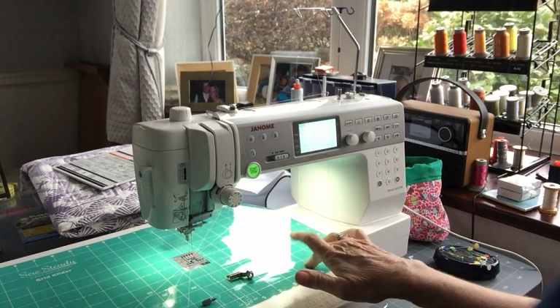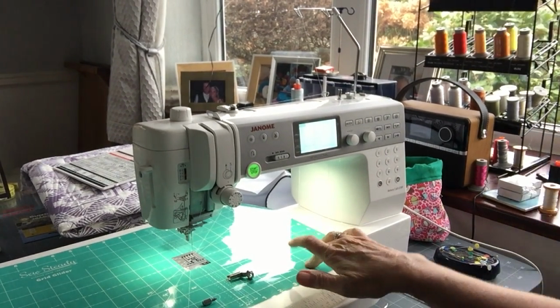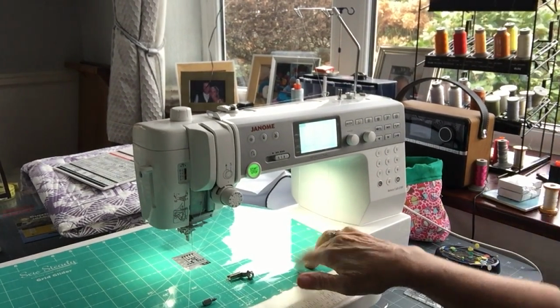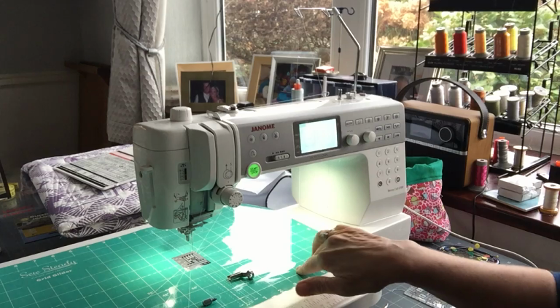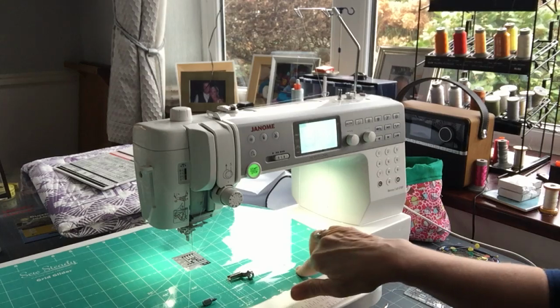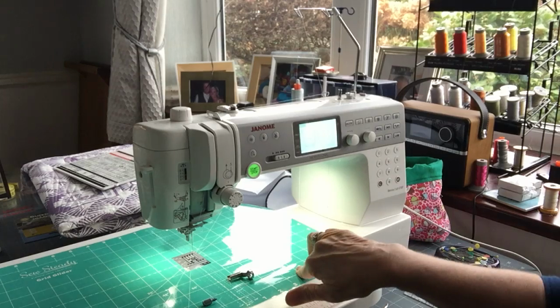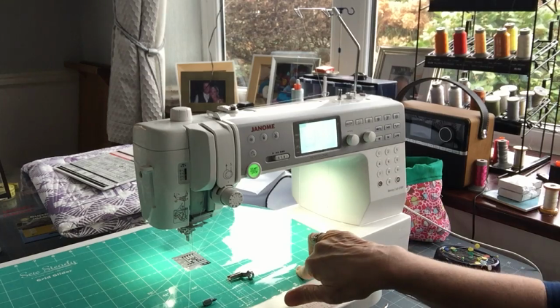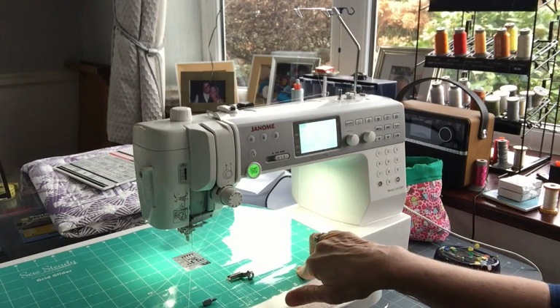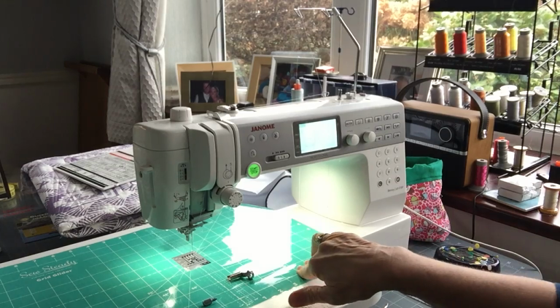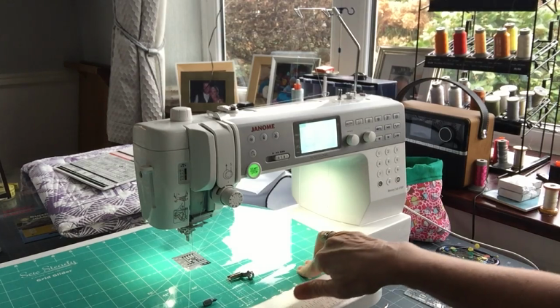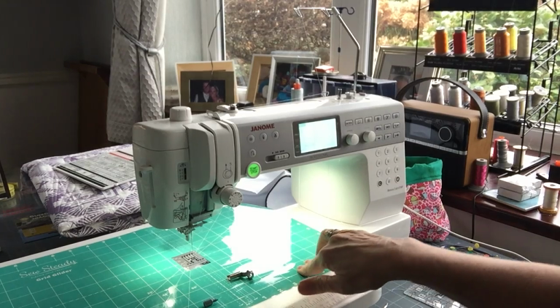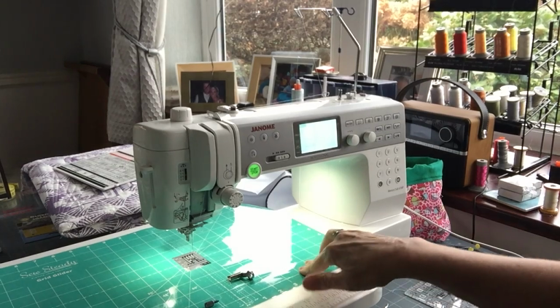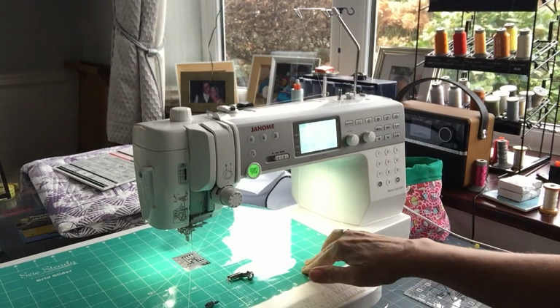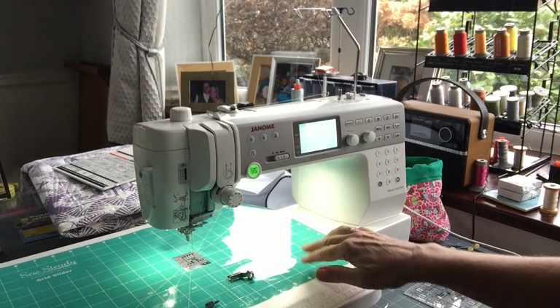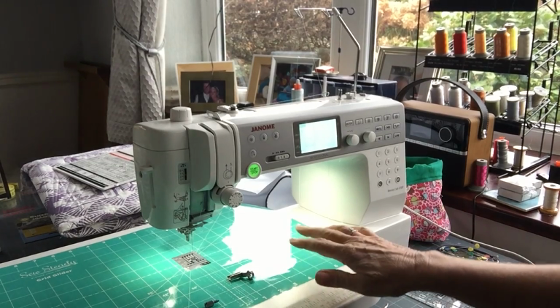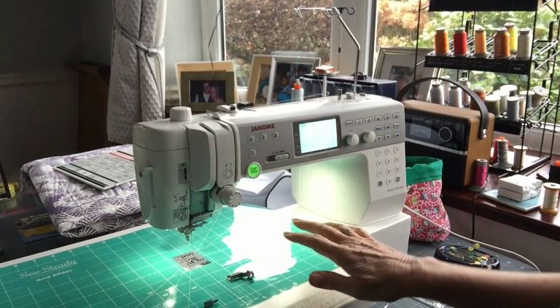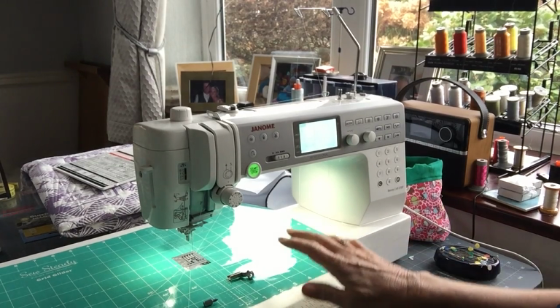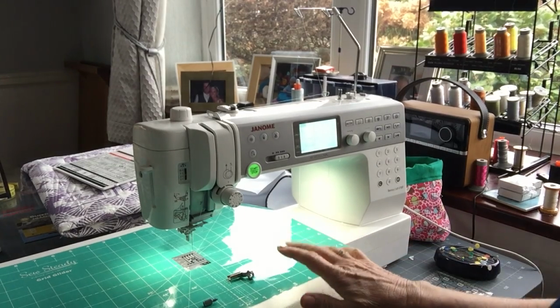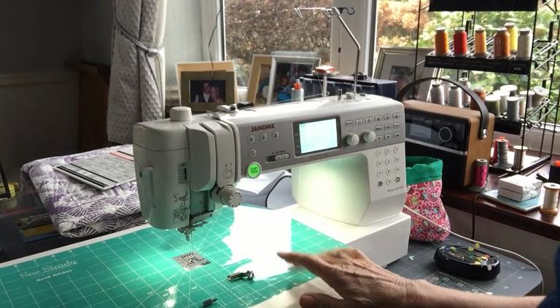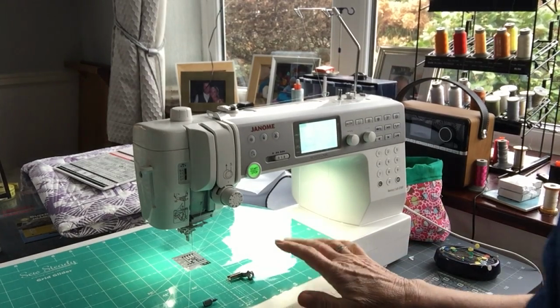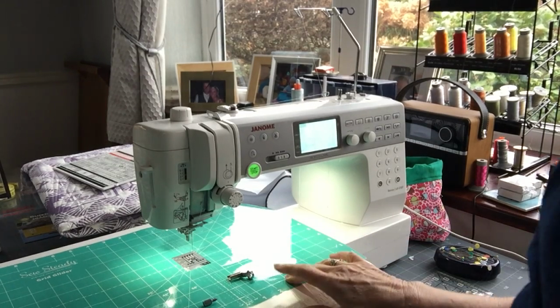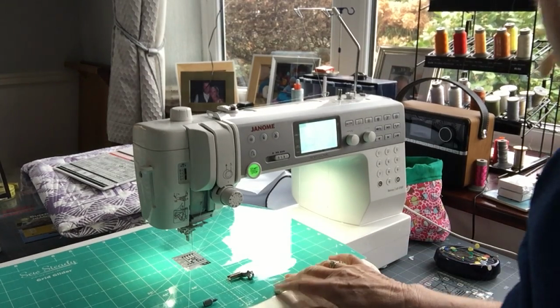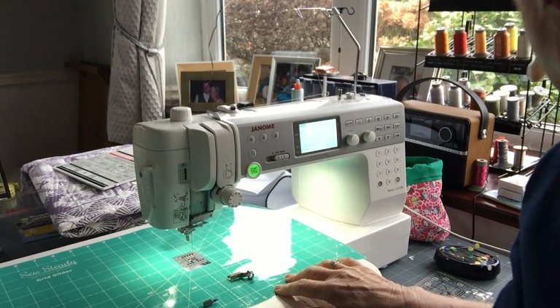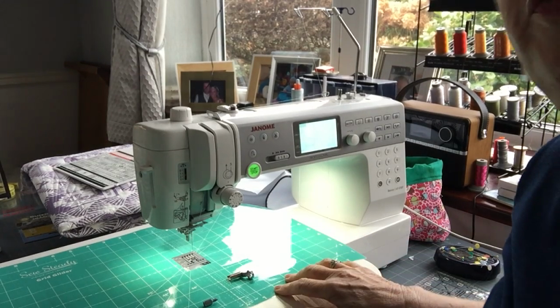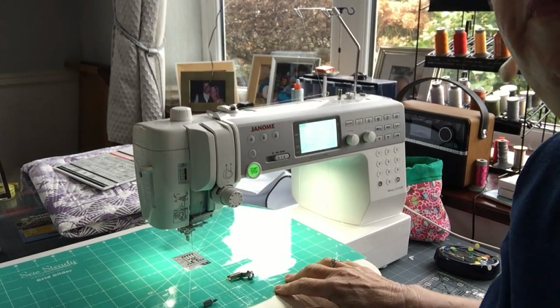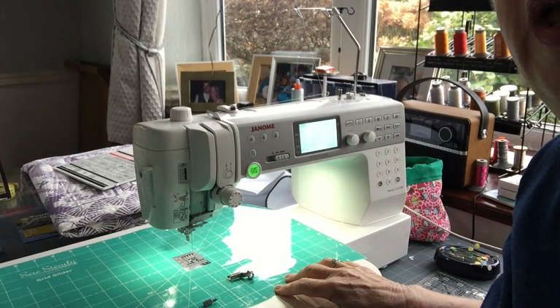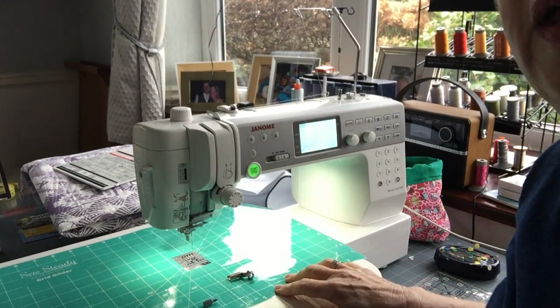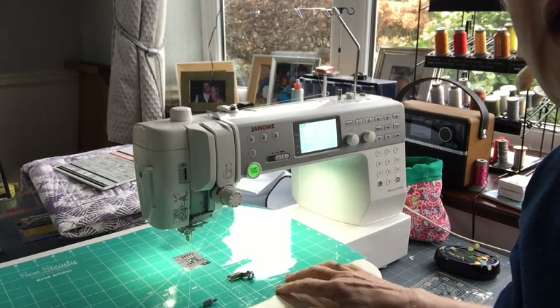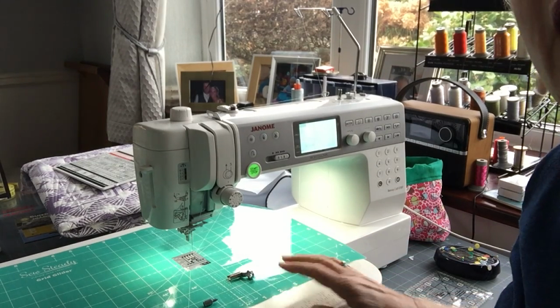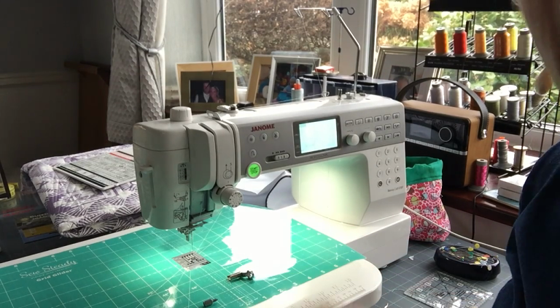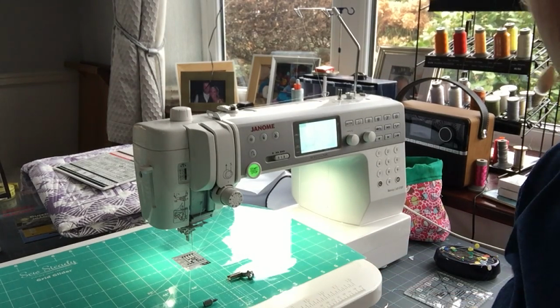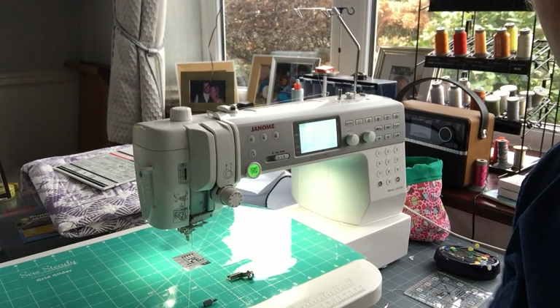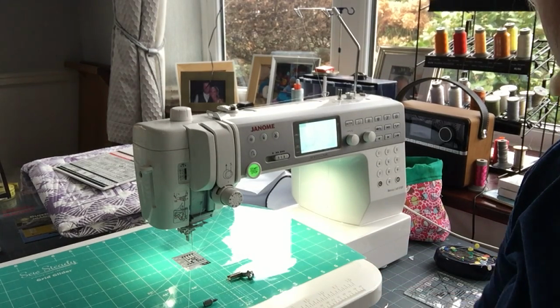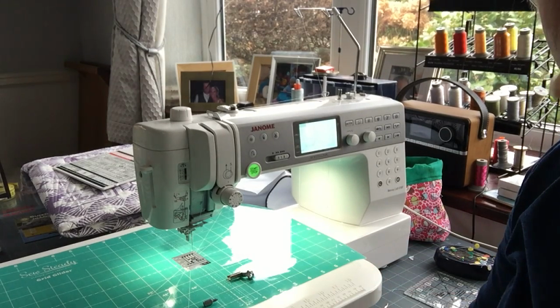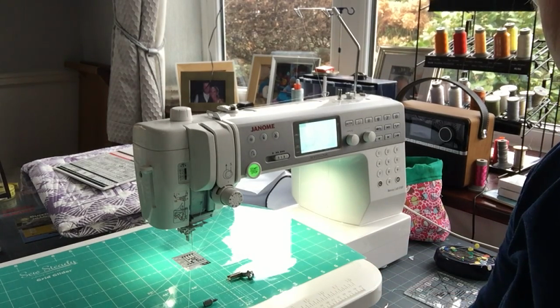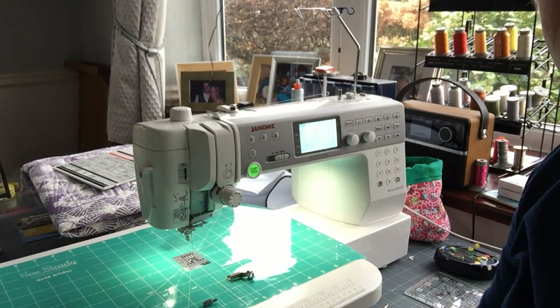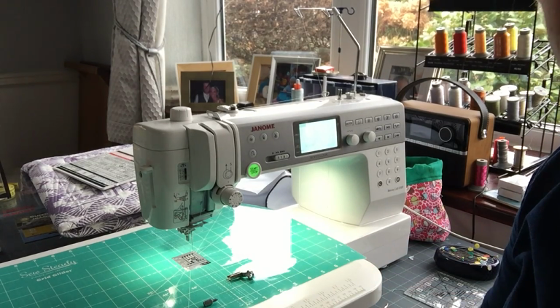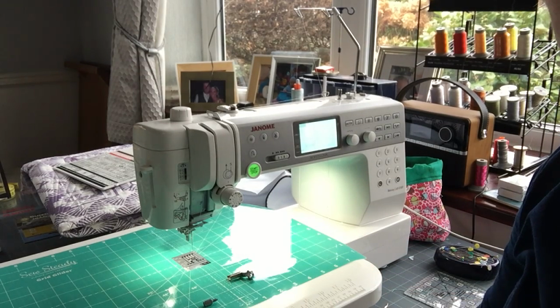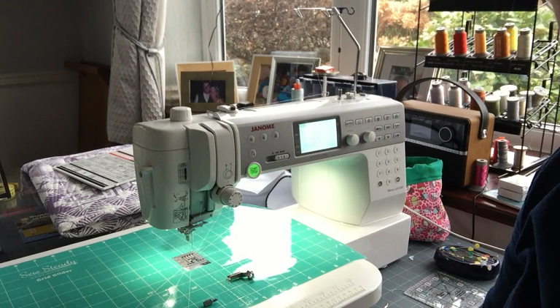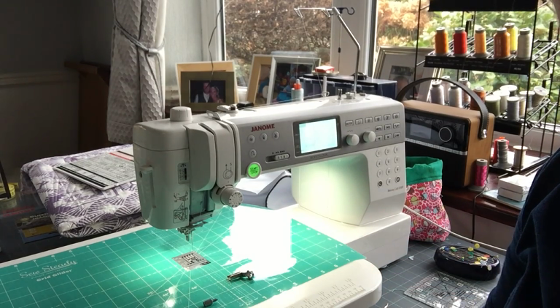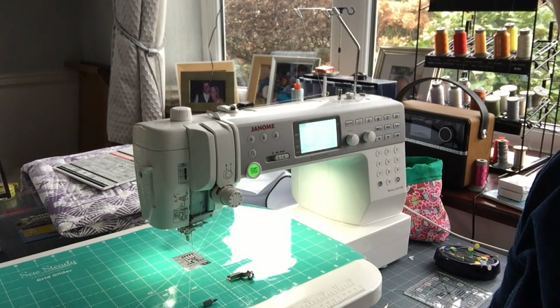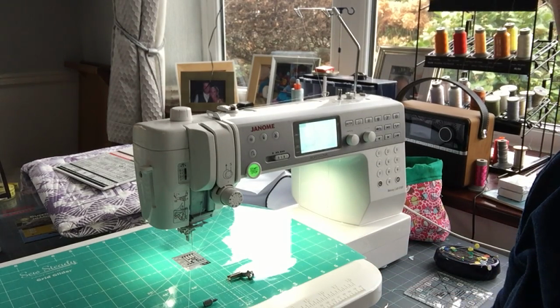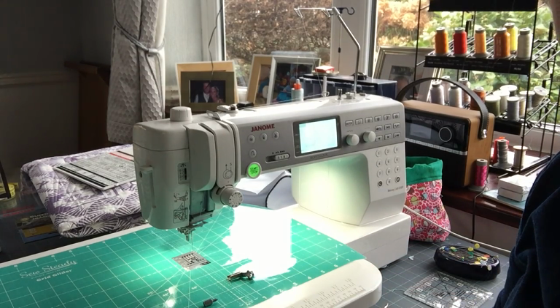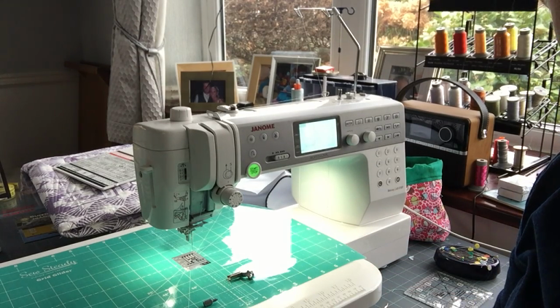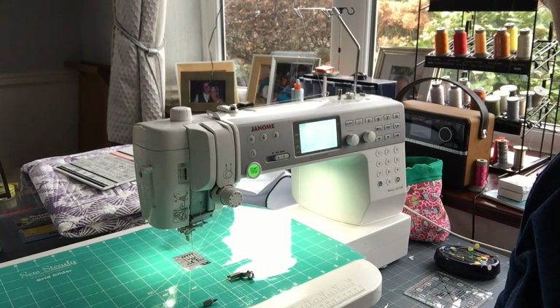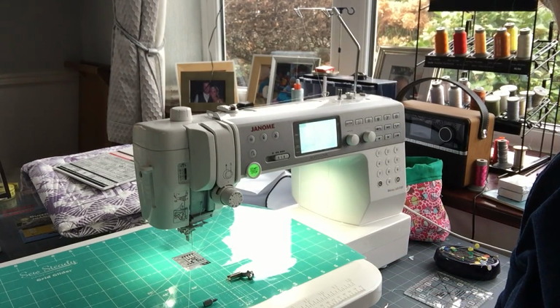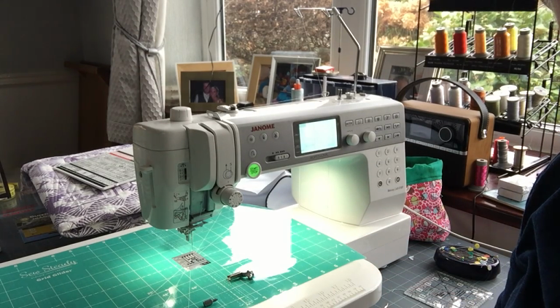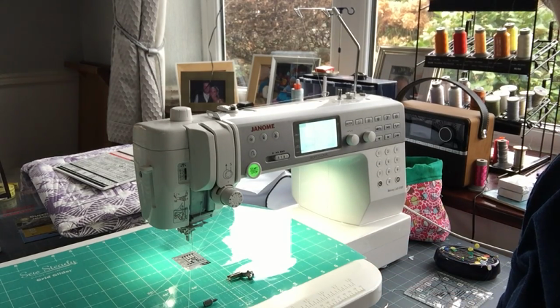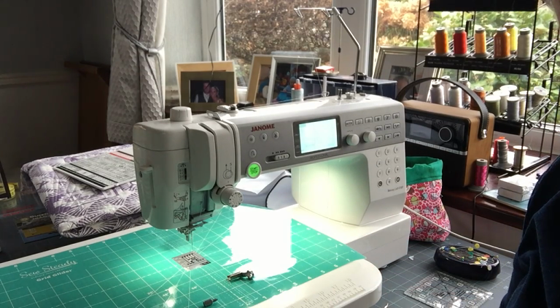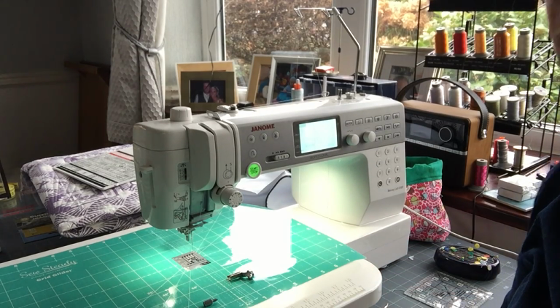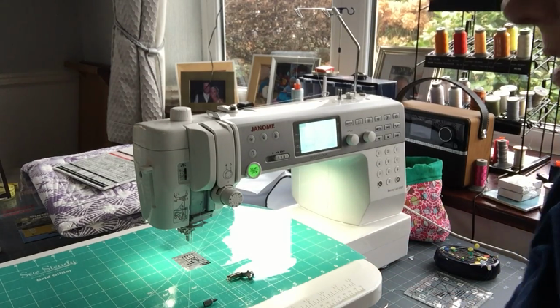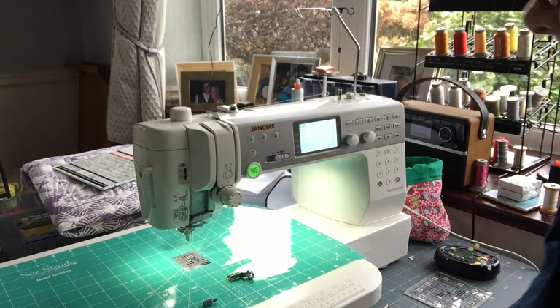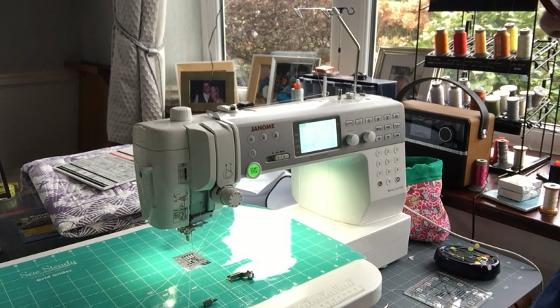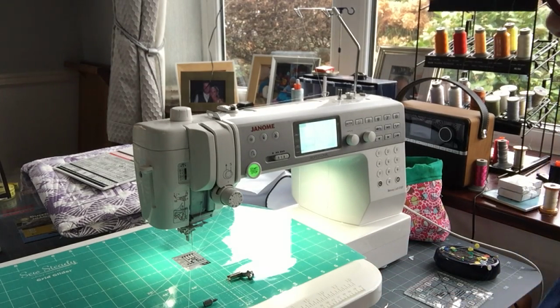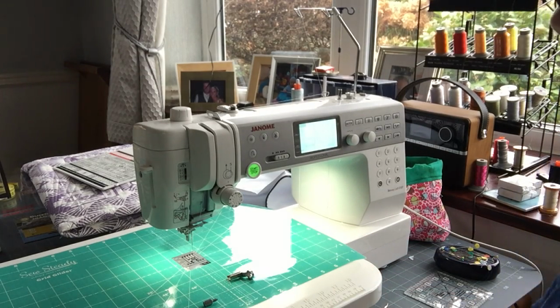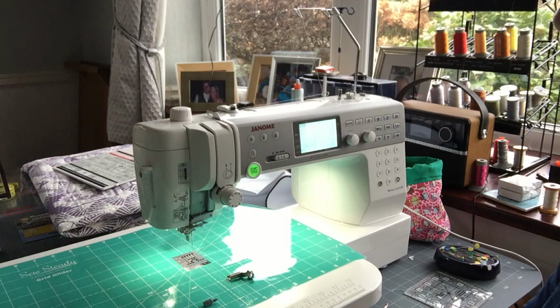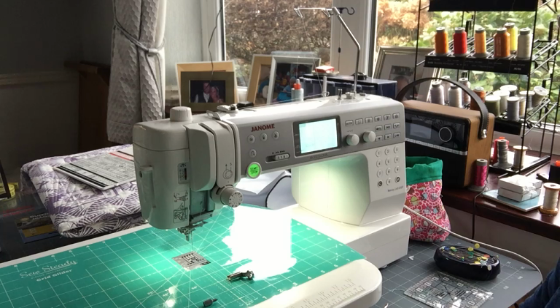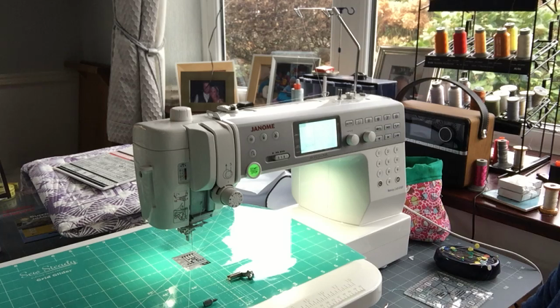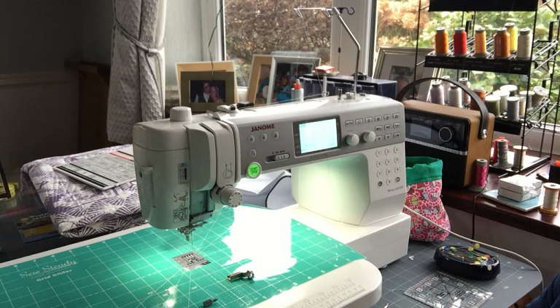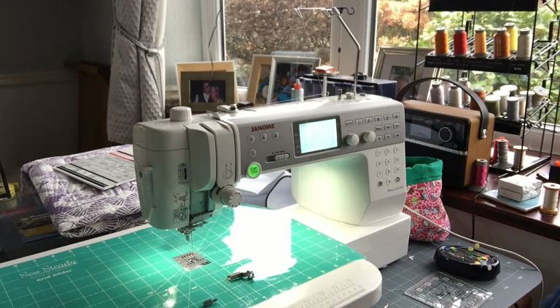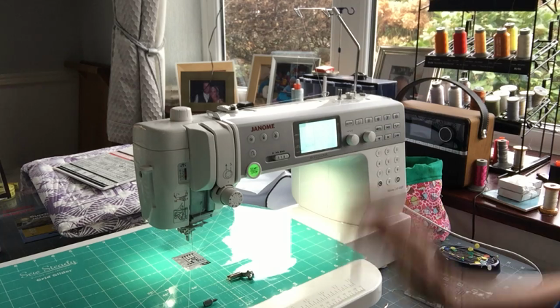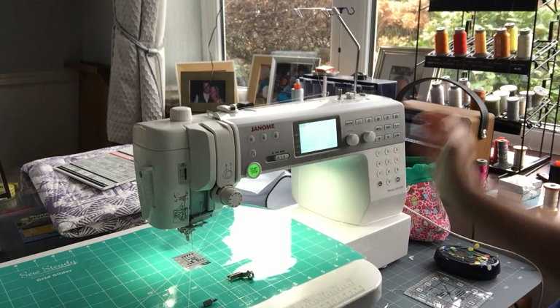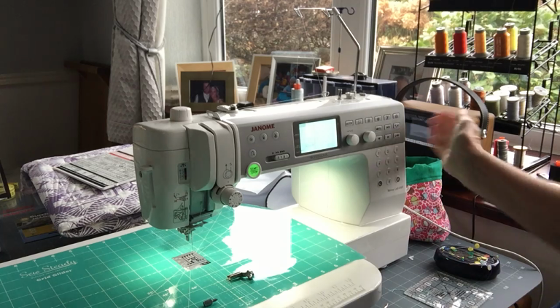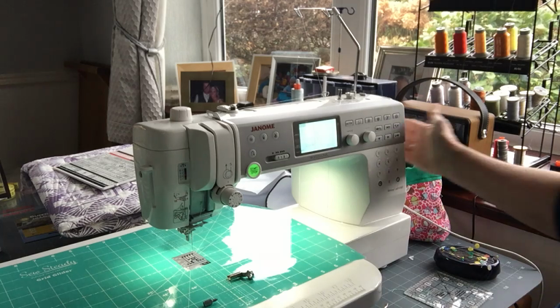This is my Janome Memorycraft 6700P and it's probably got similar features to many other machines.